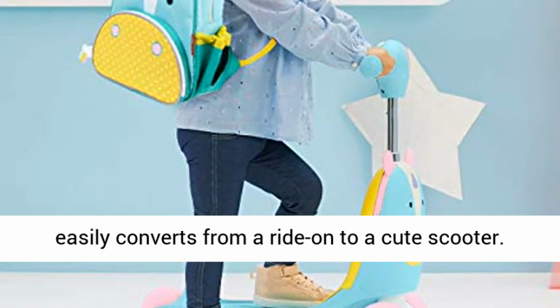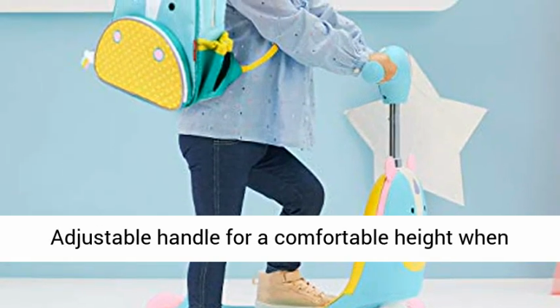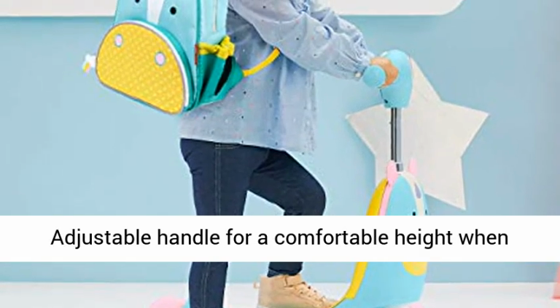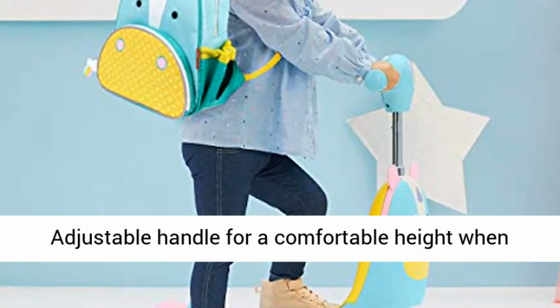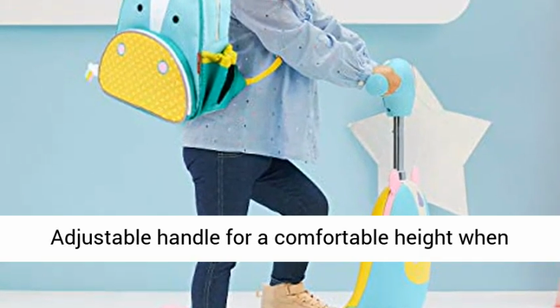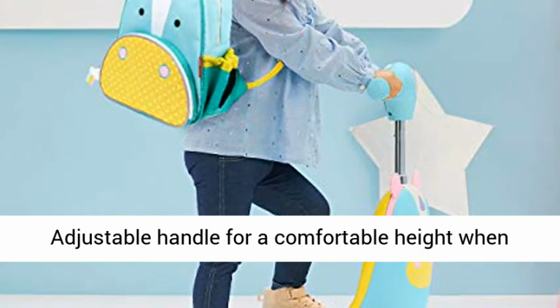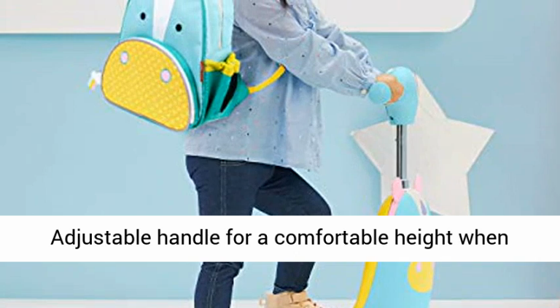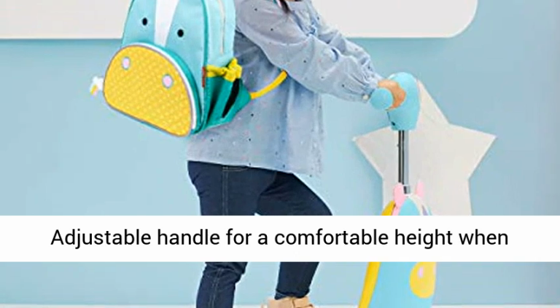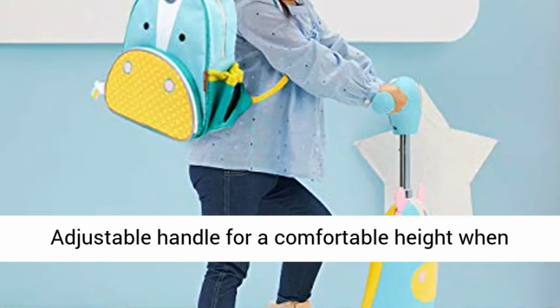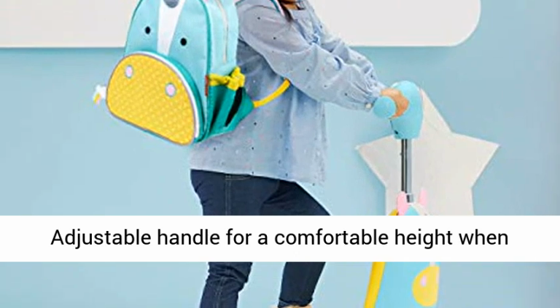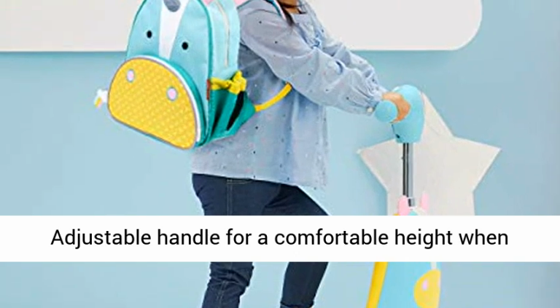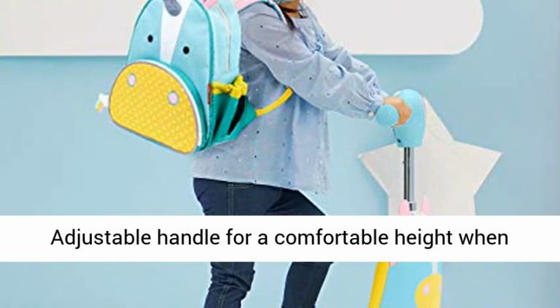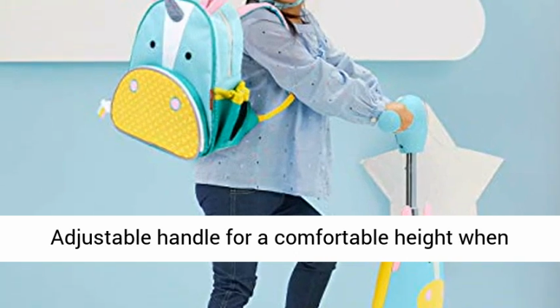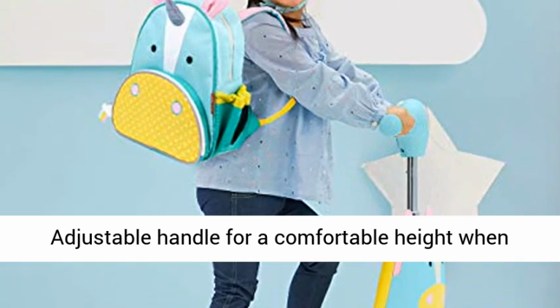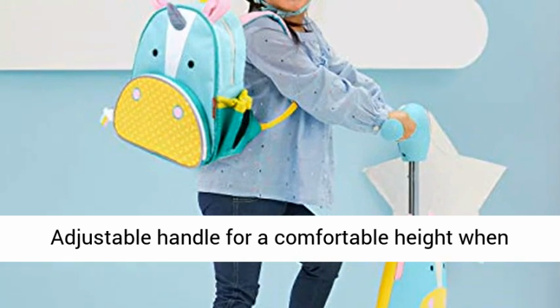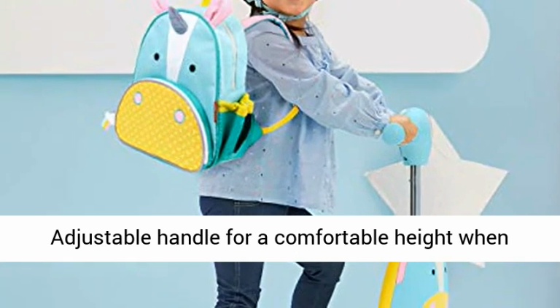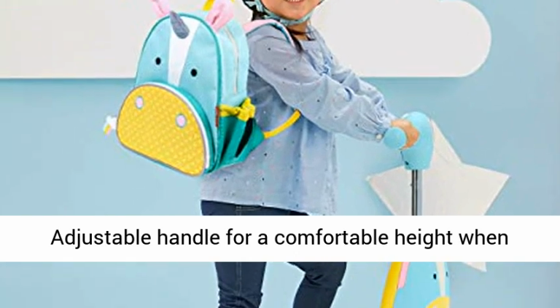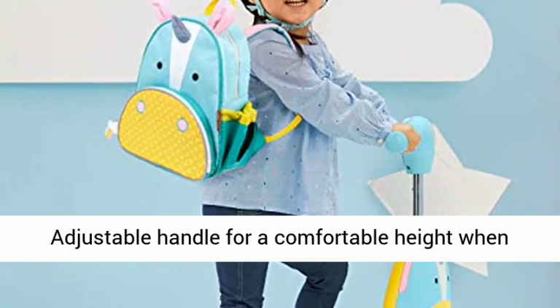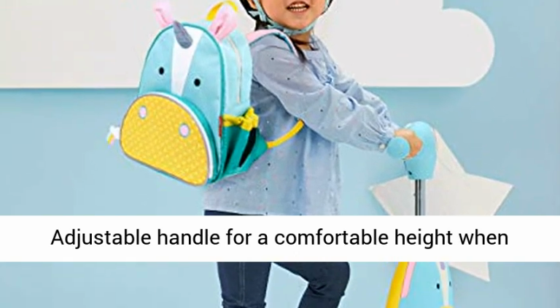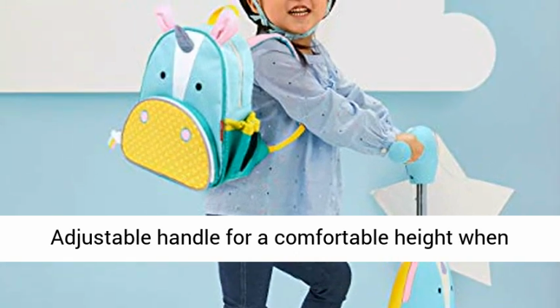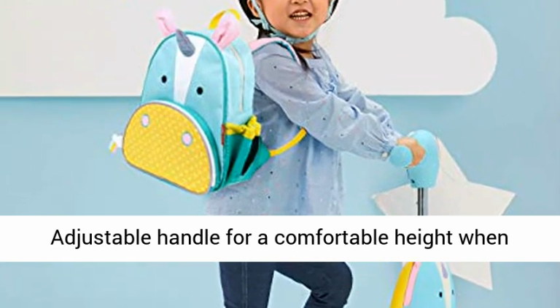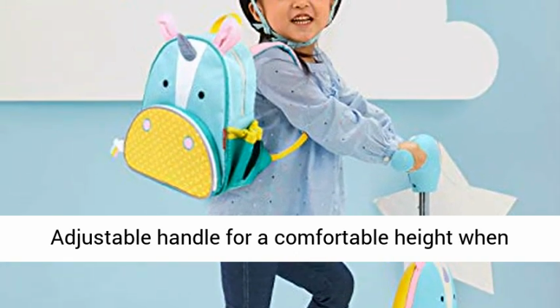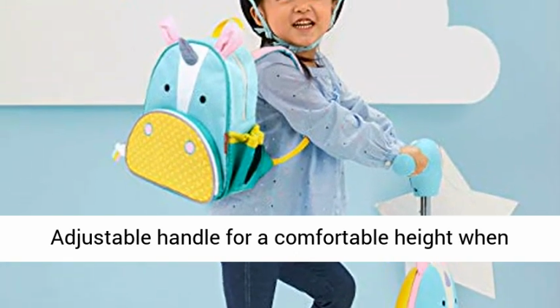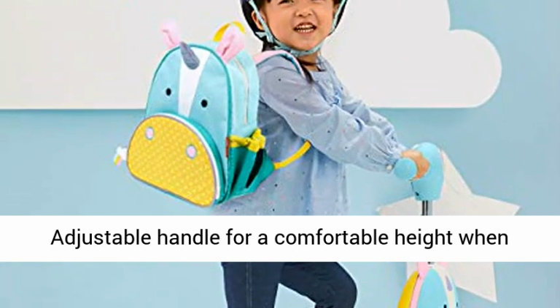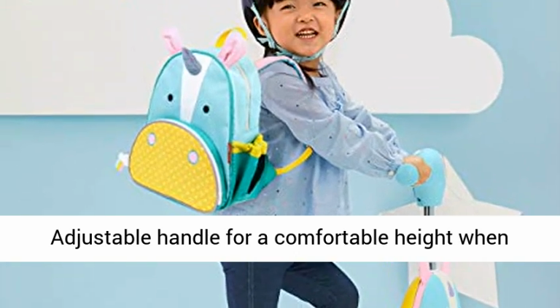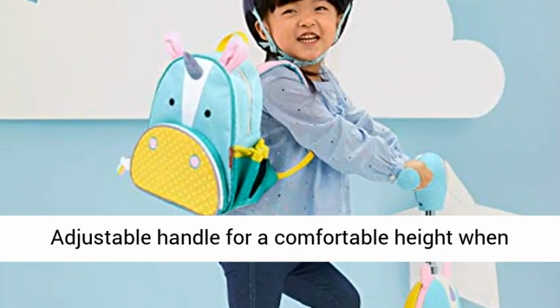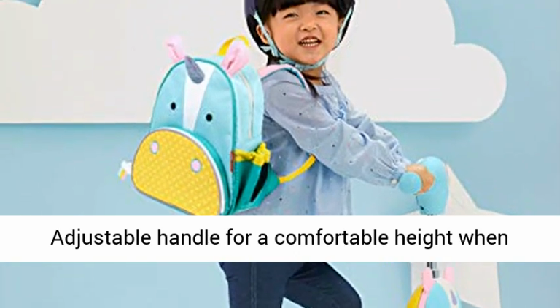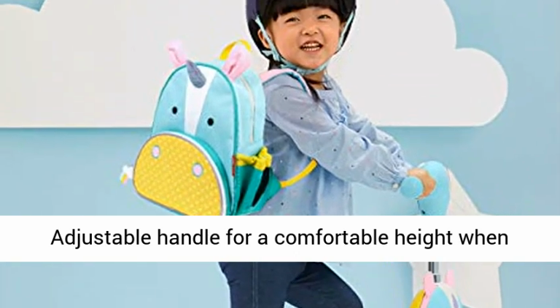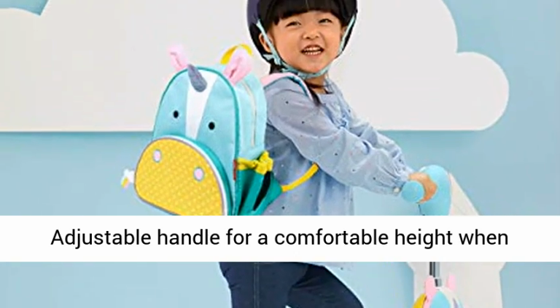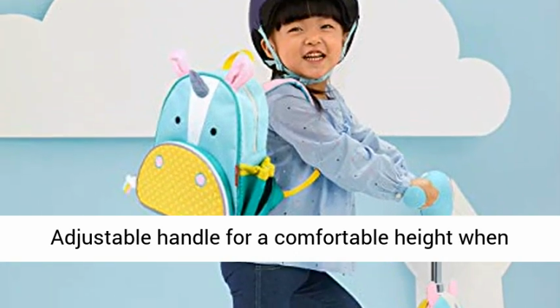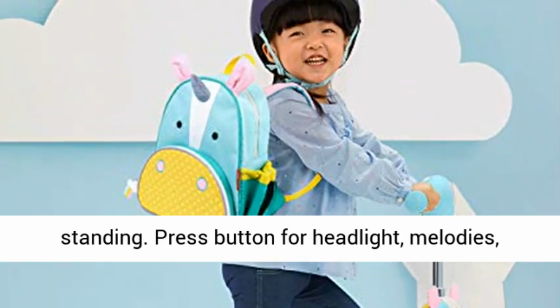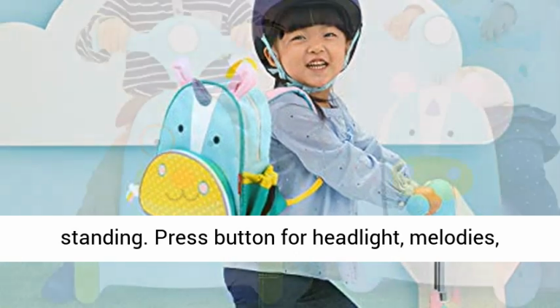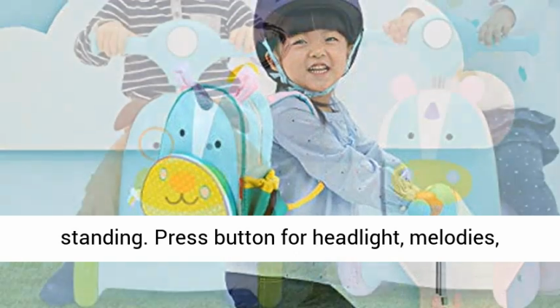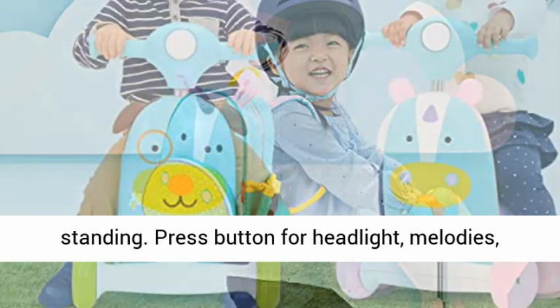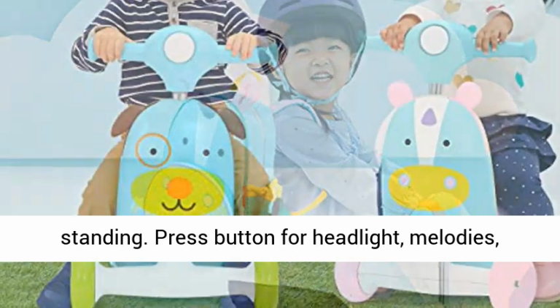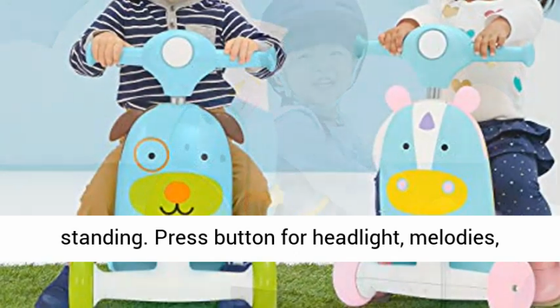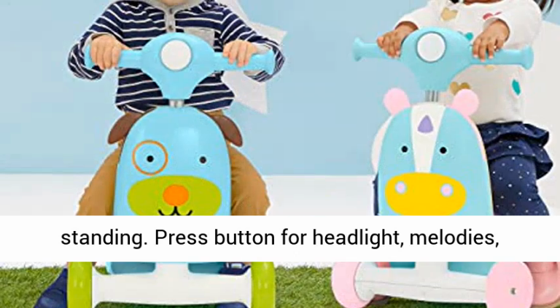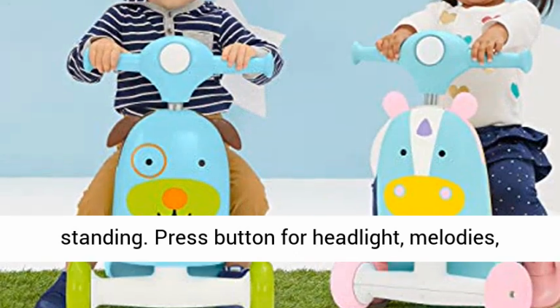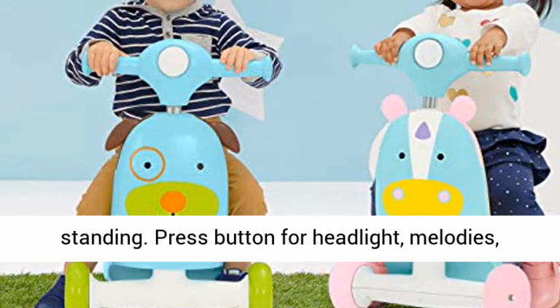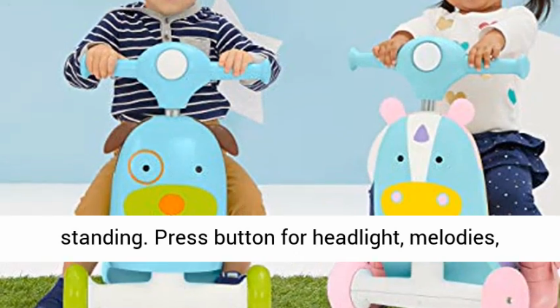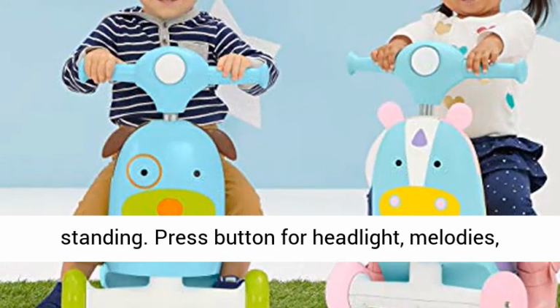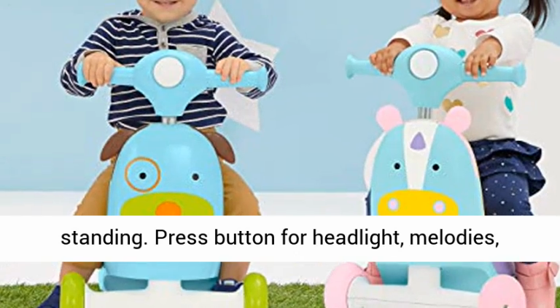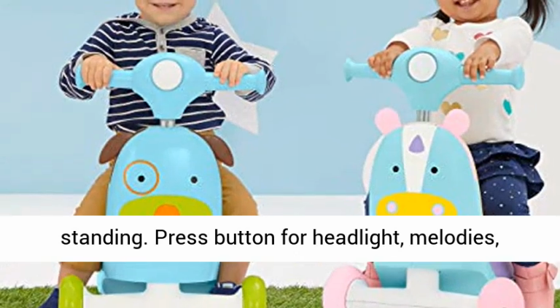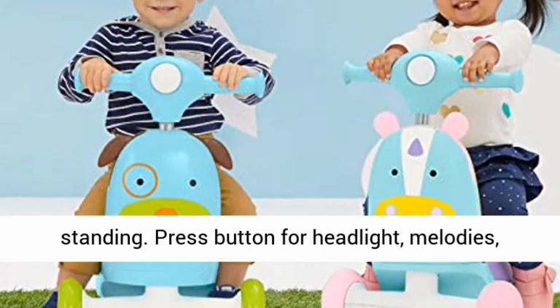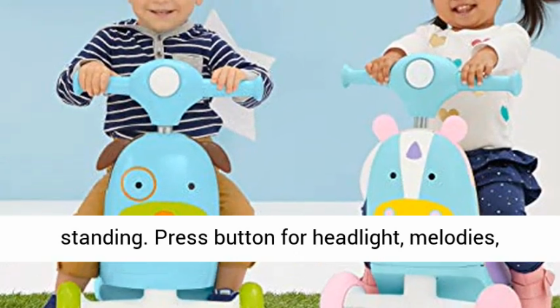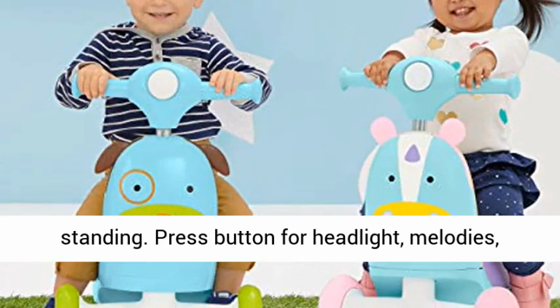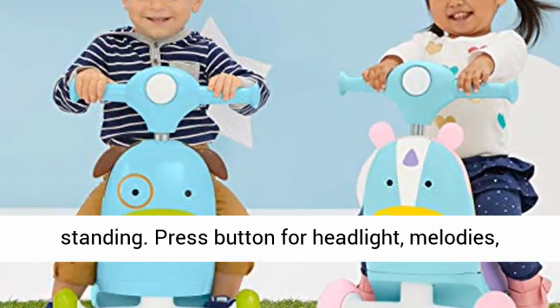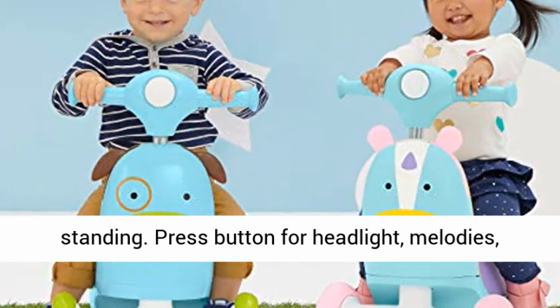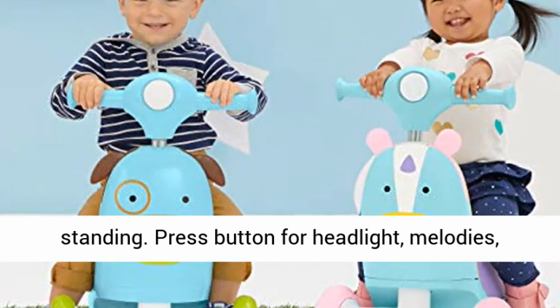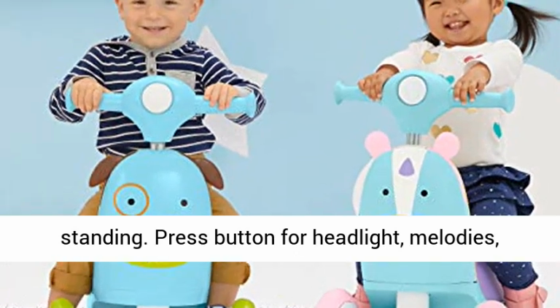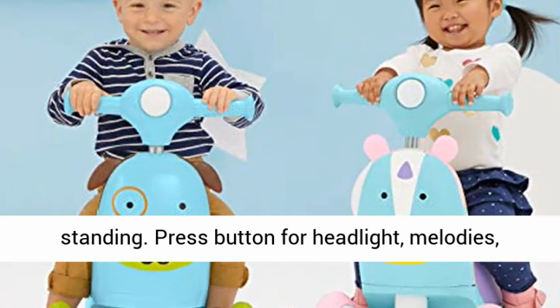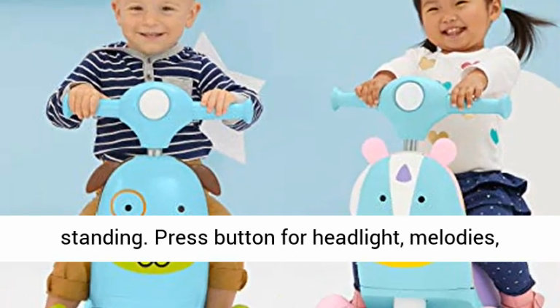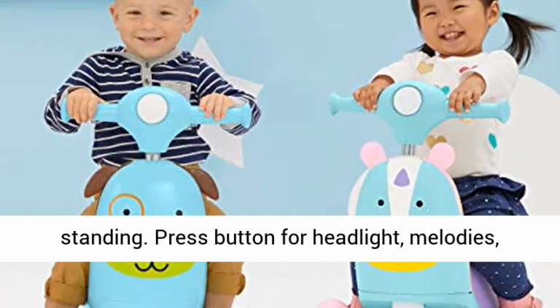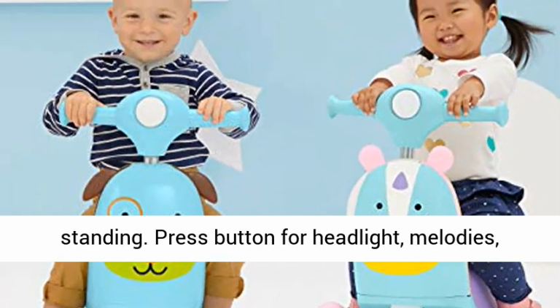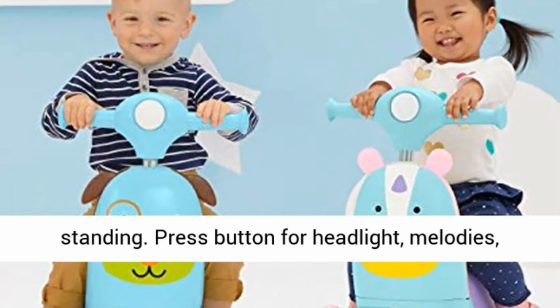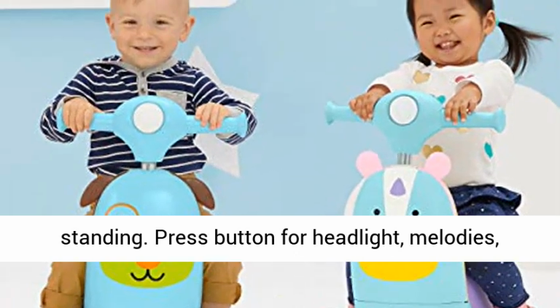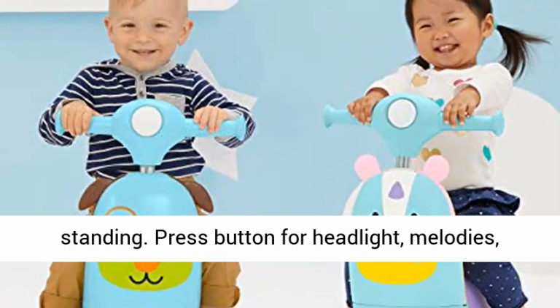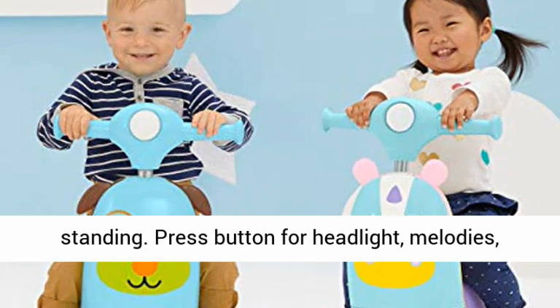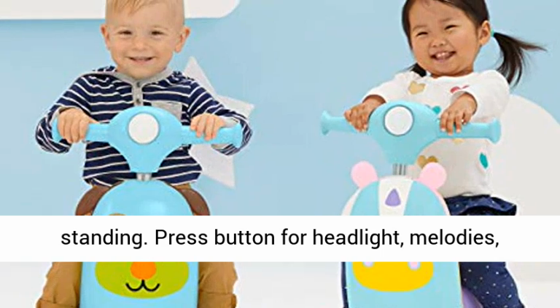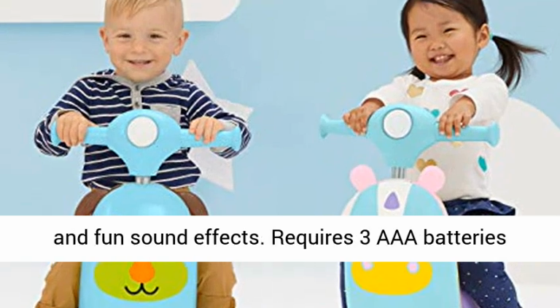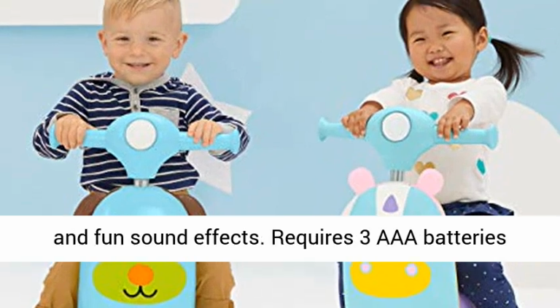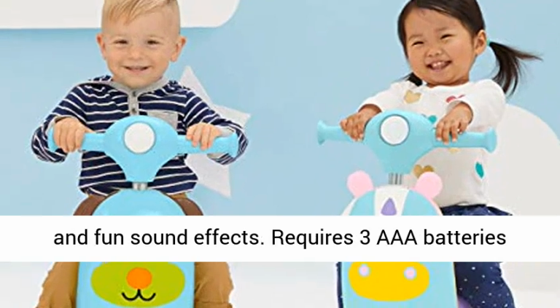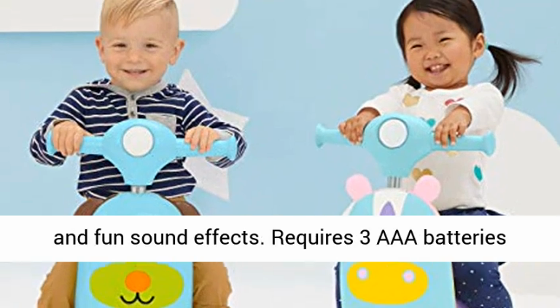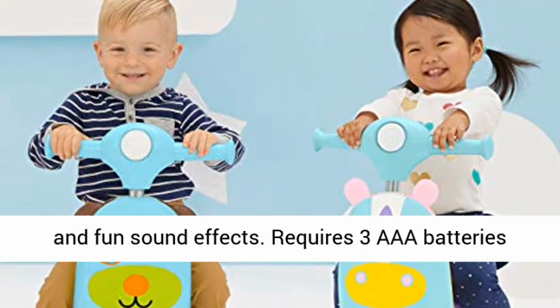Adjustable handle for a comfortable height when standing. Press the button for a headlight, melodies, and fun sound effects.